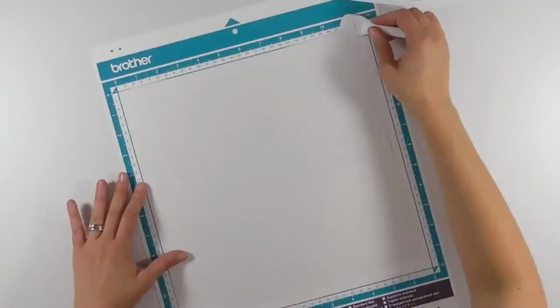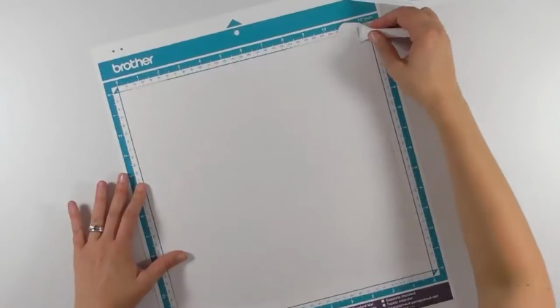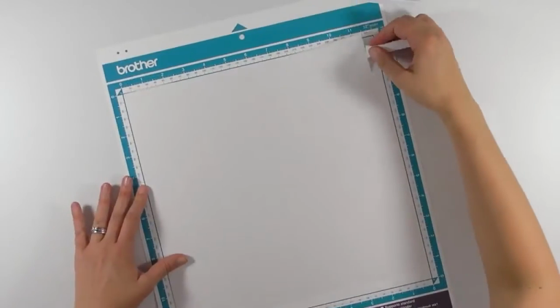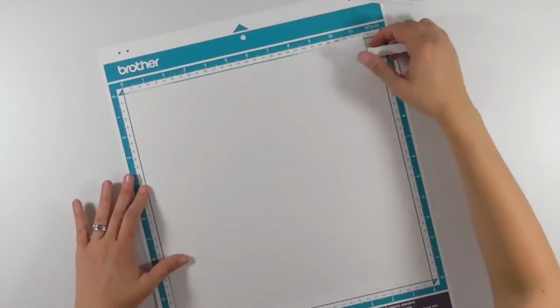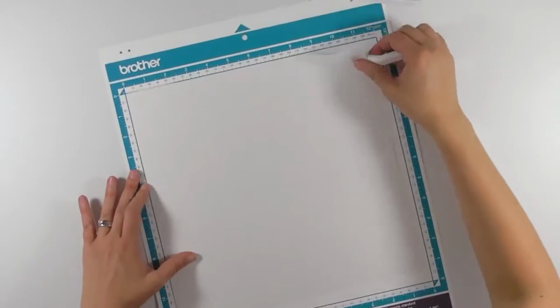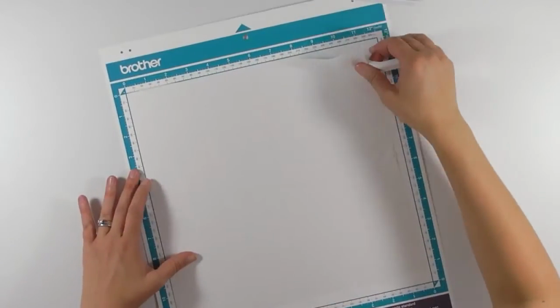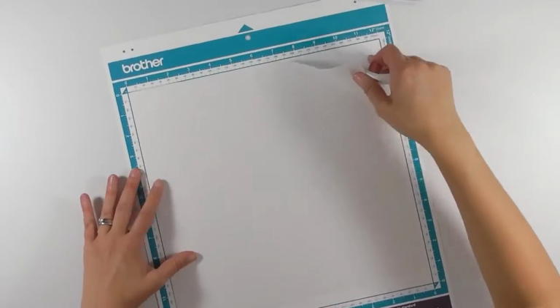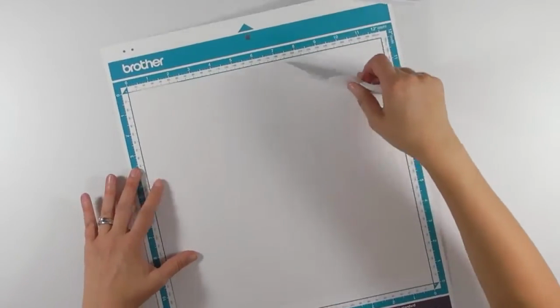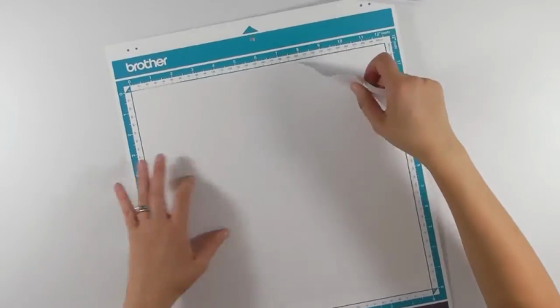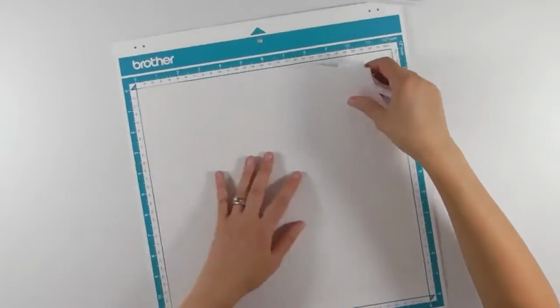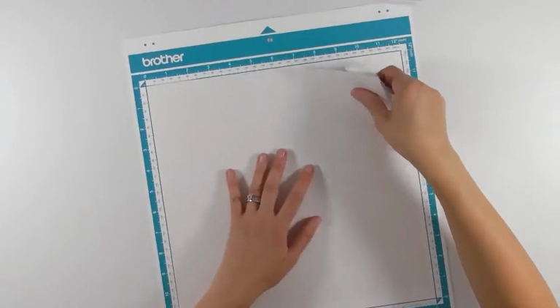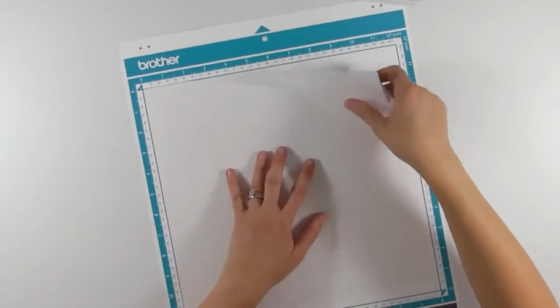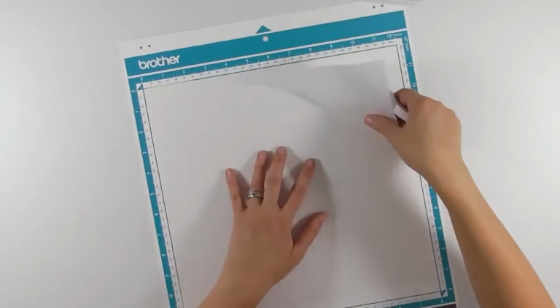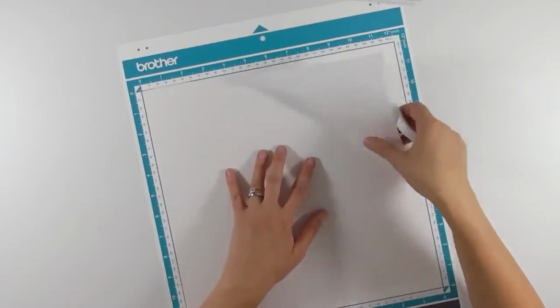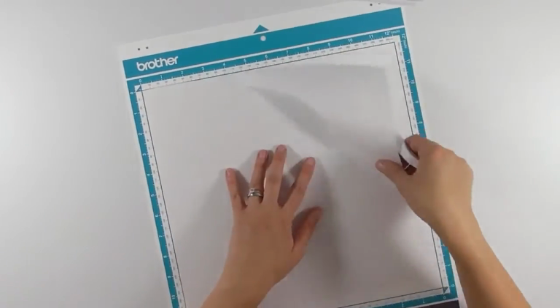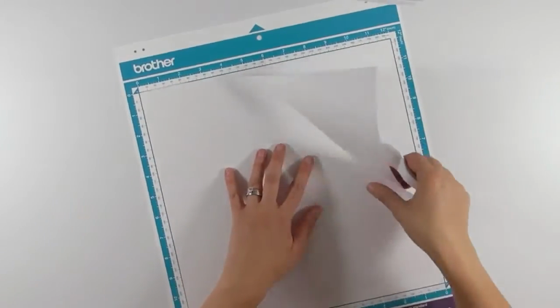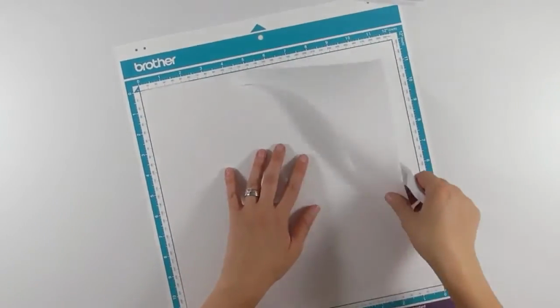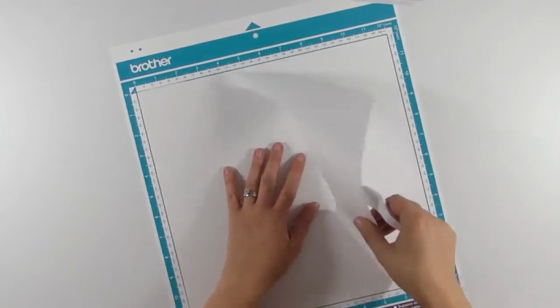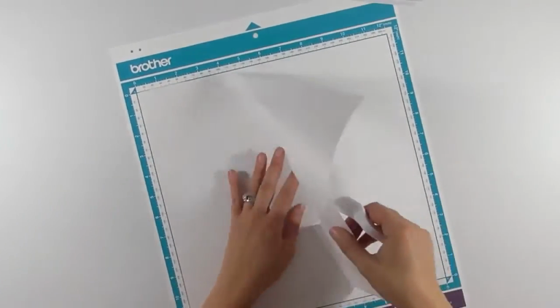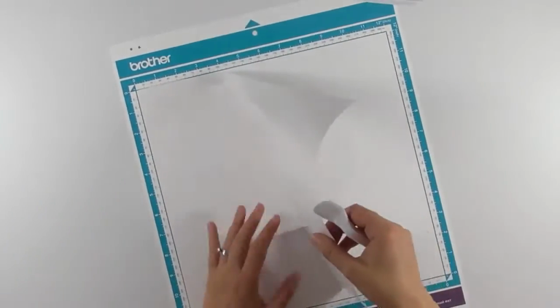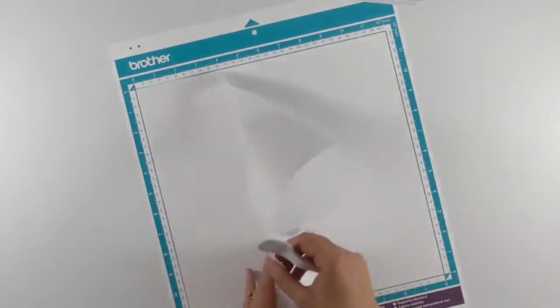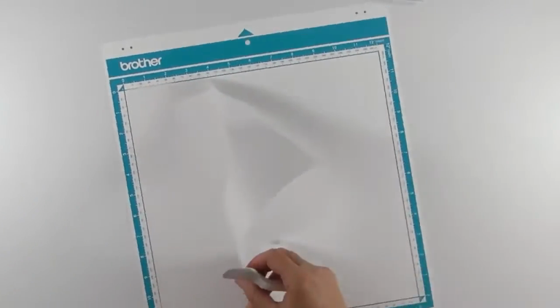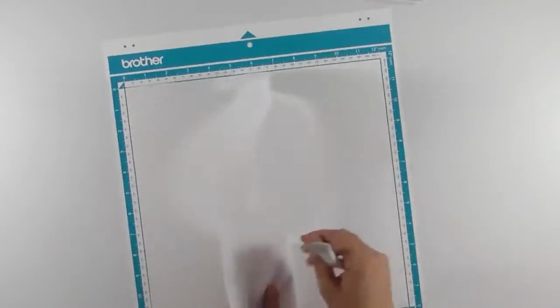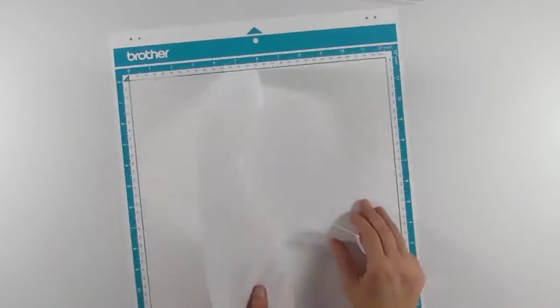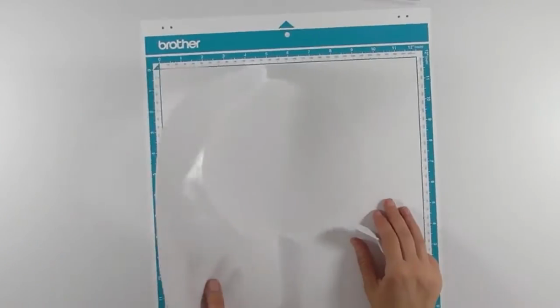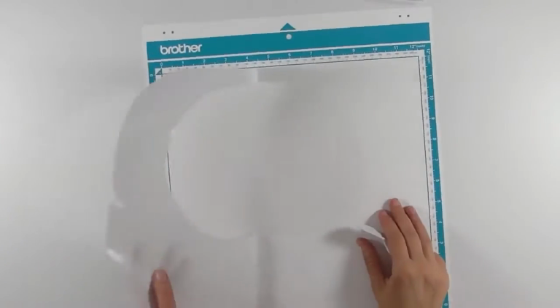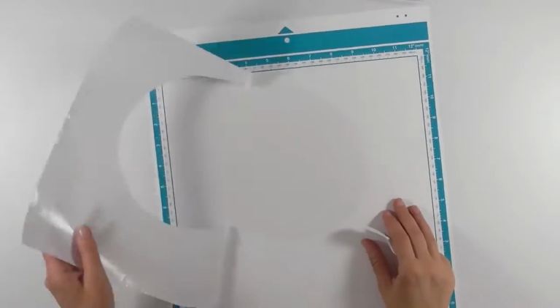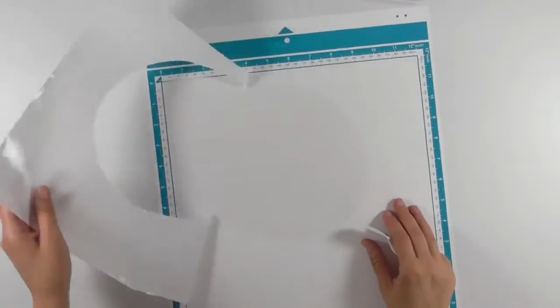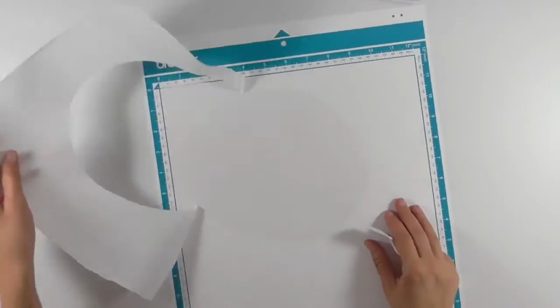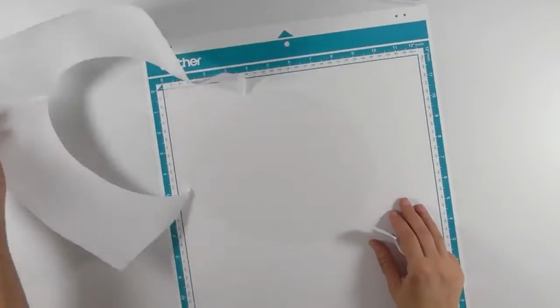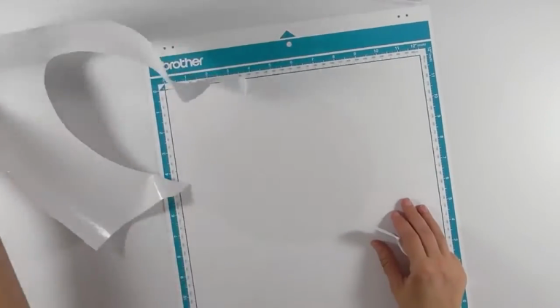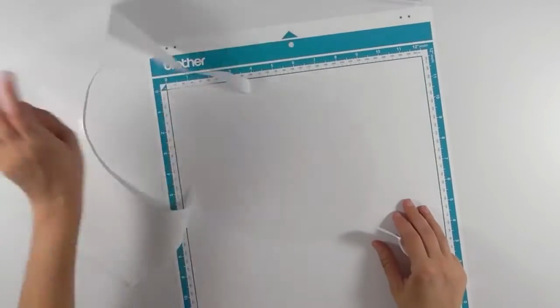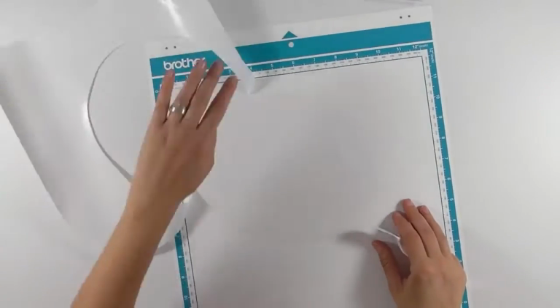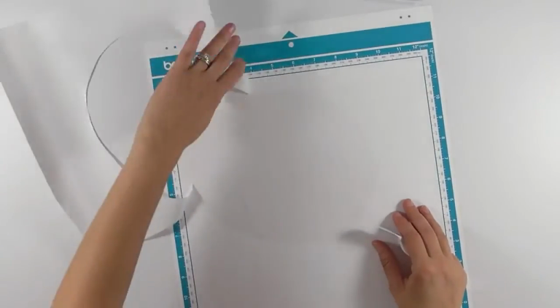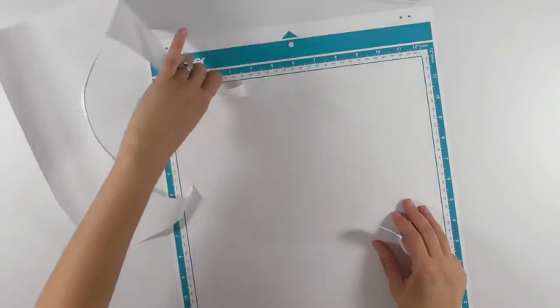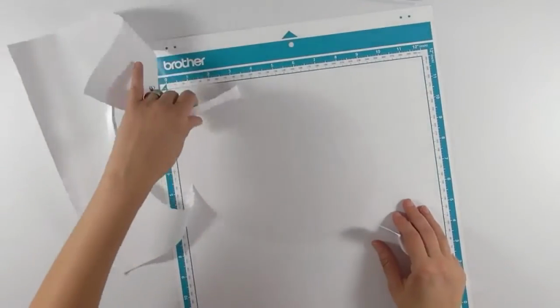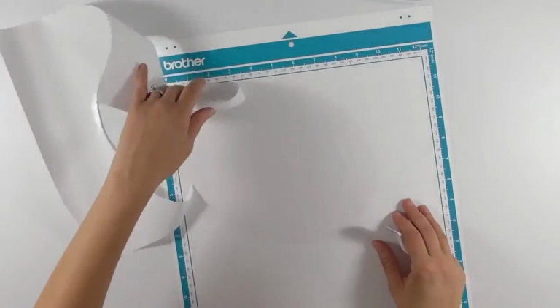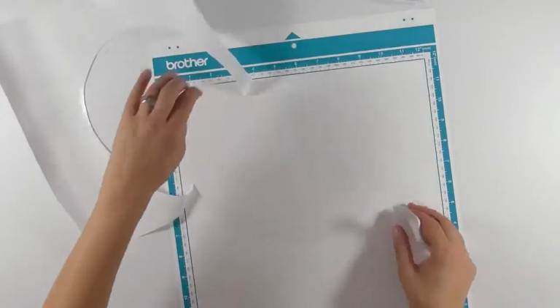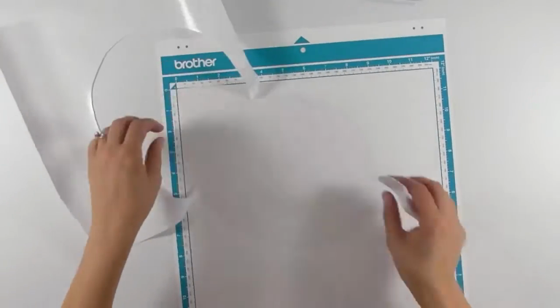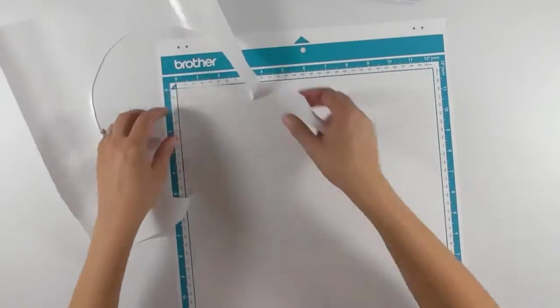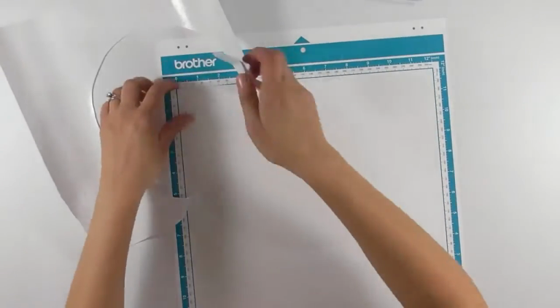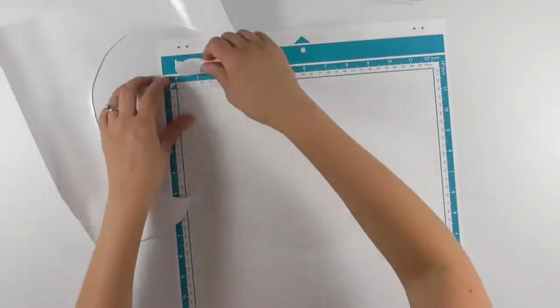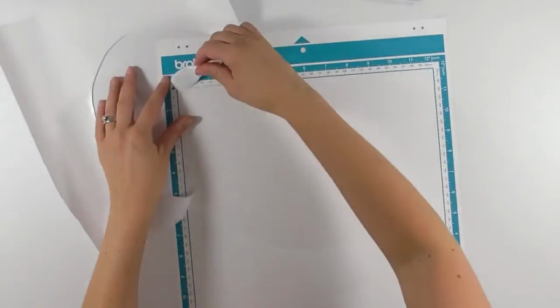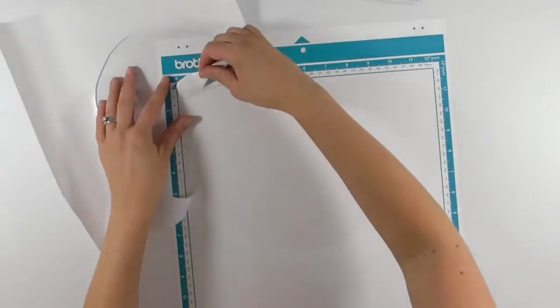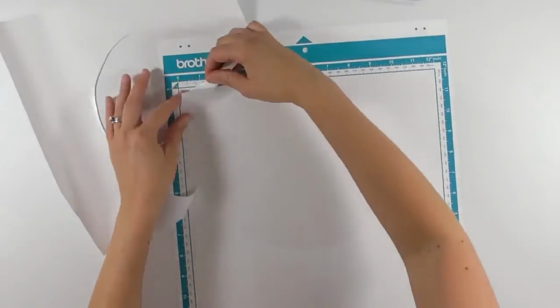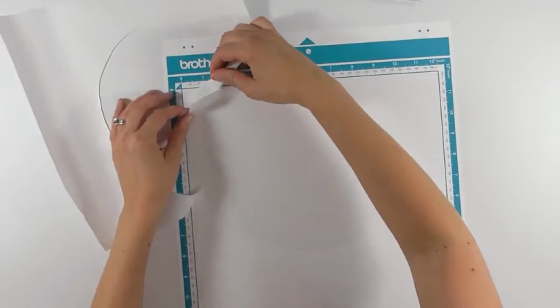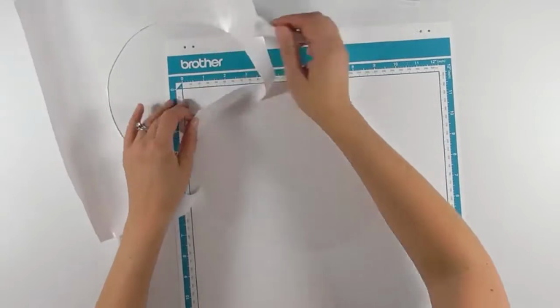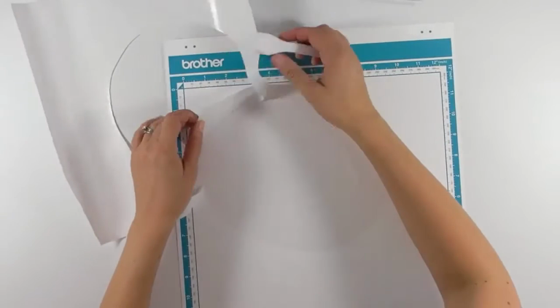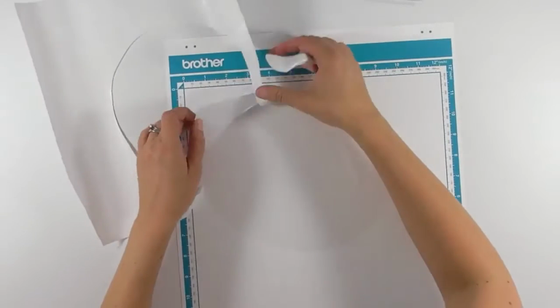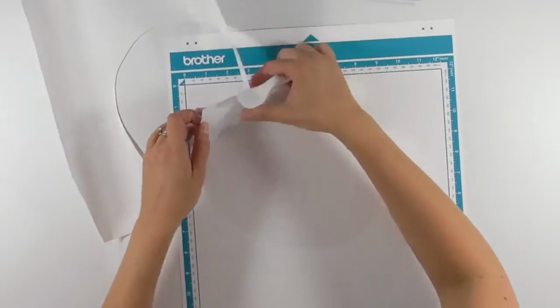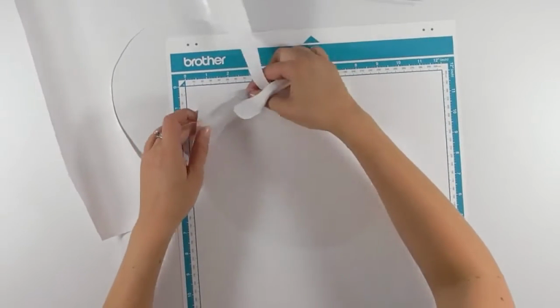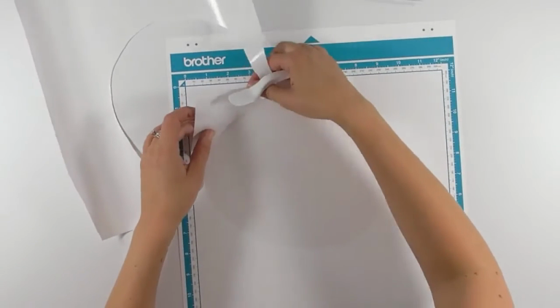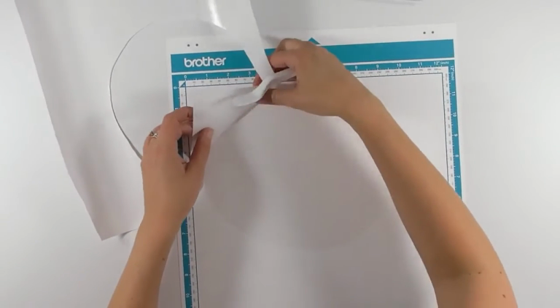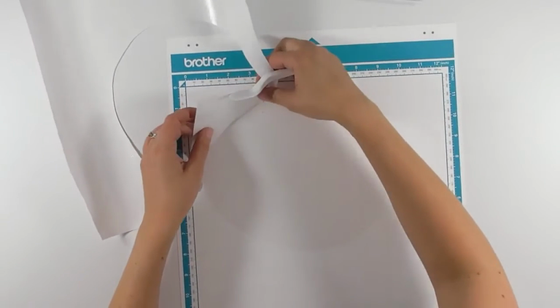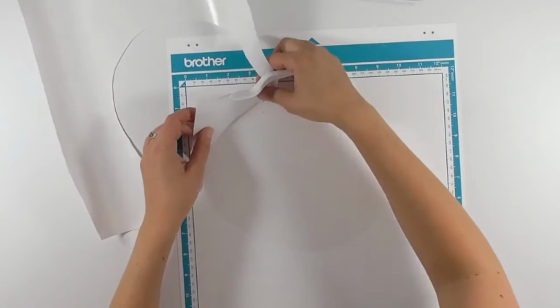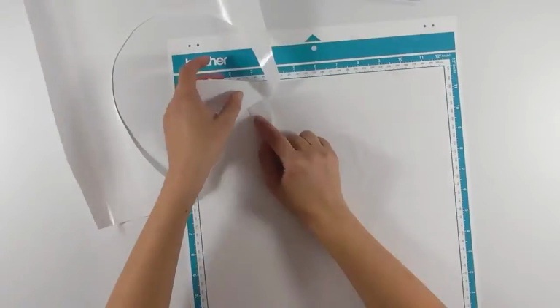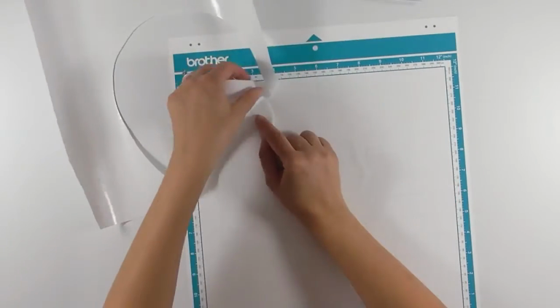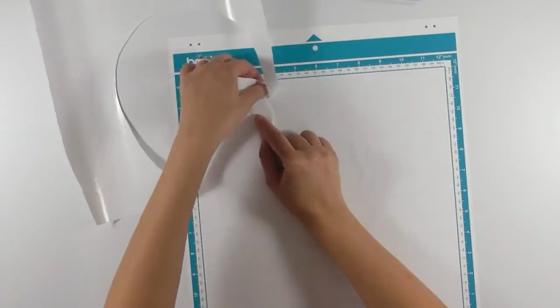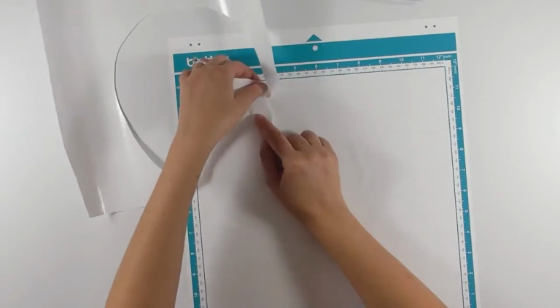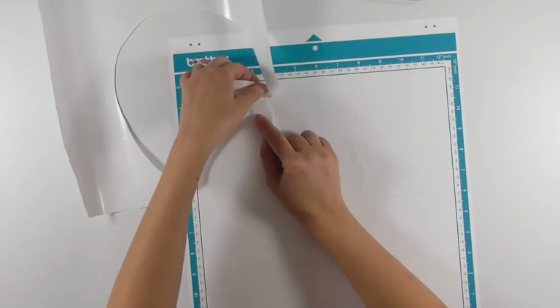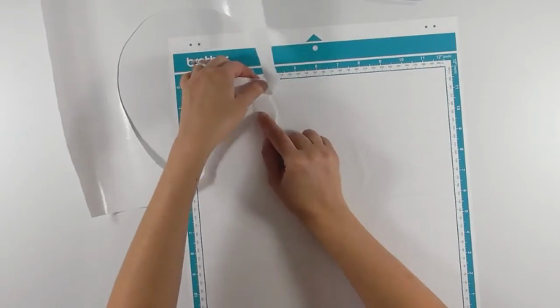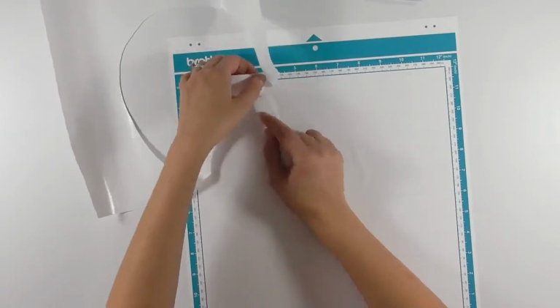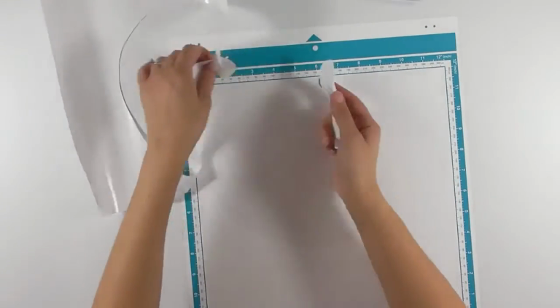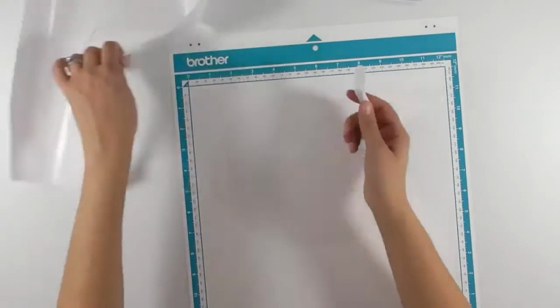Use your spatula to gently remove your freezer paper from the mat. You really want to be careful and take your time doing it so you don't rip it.